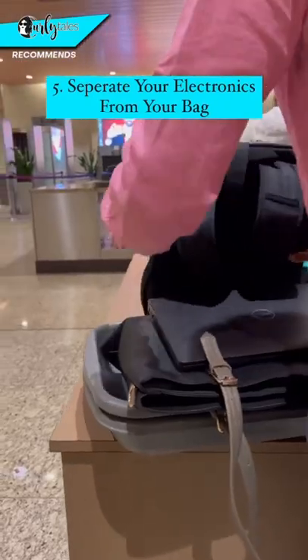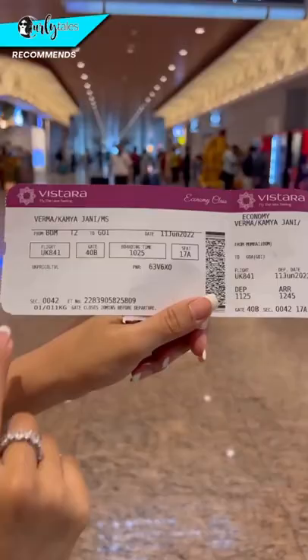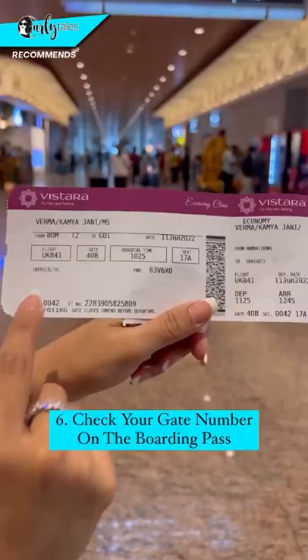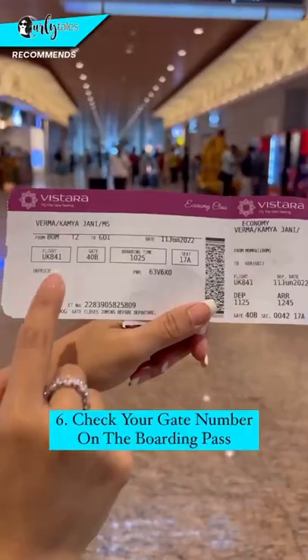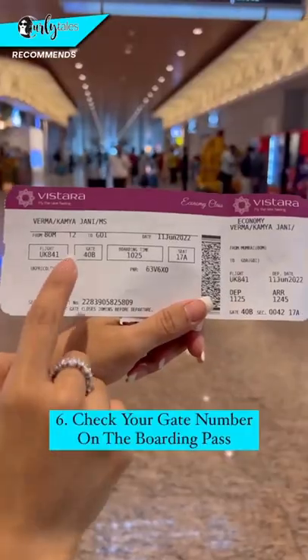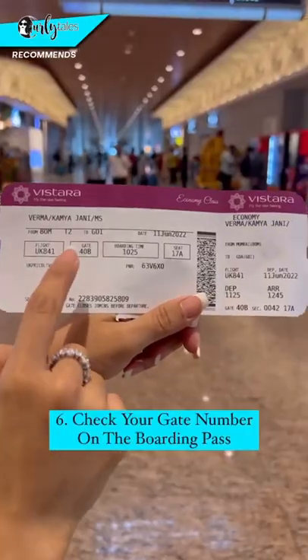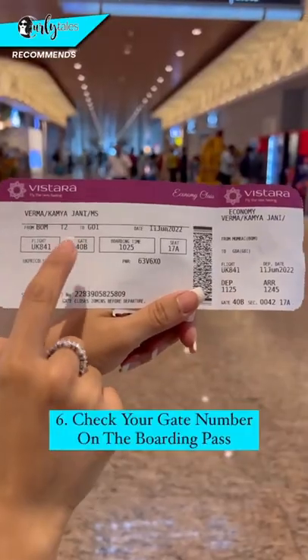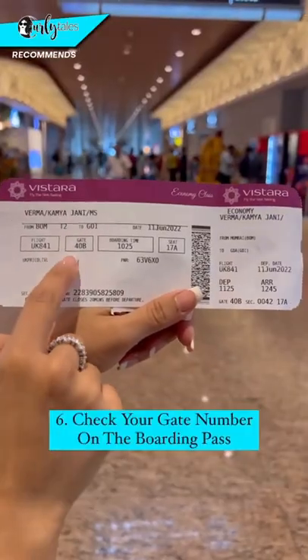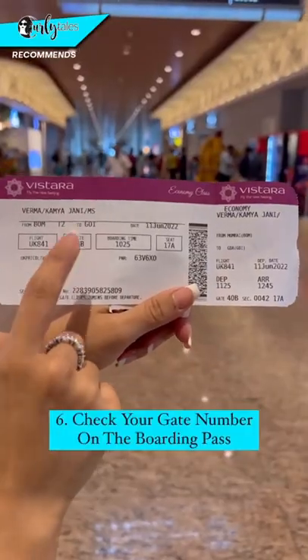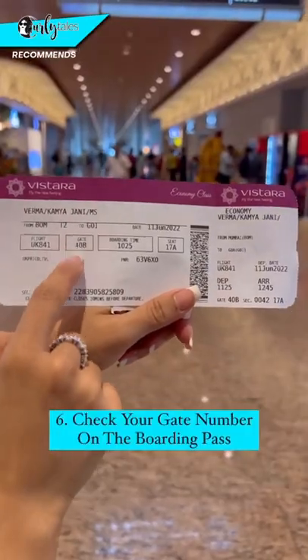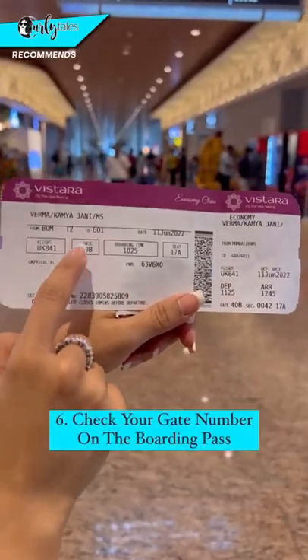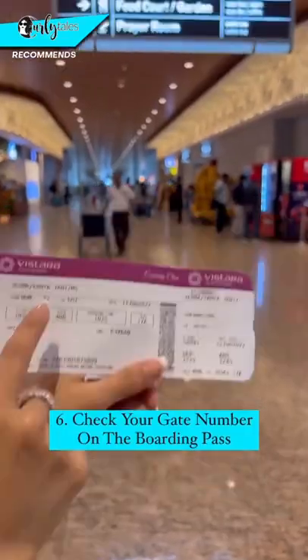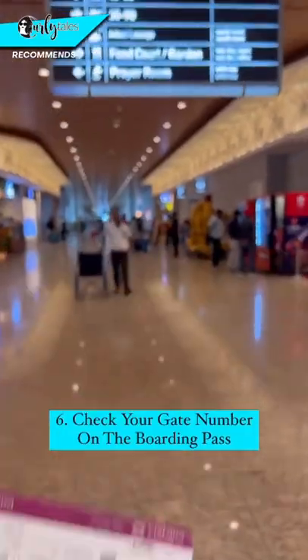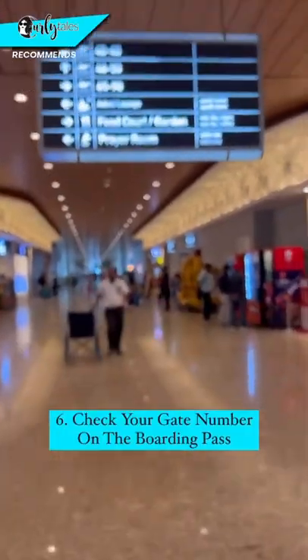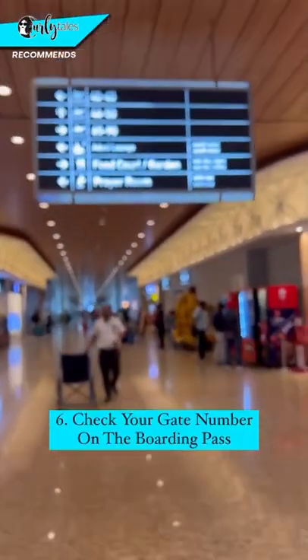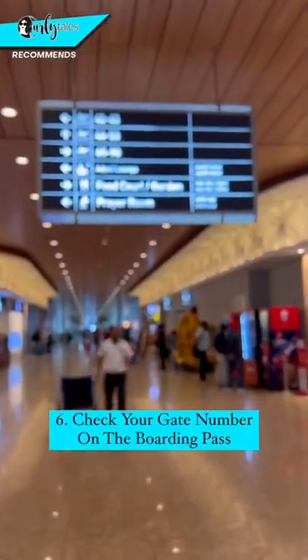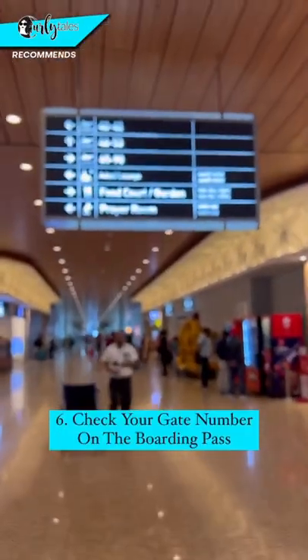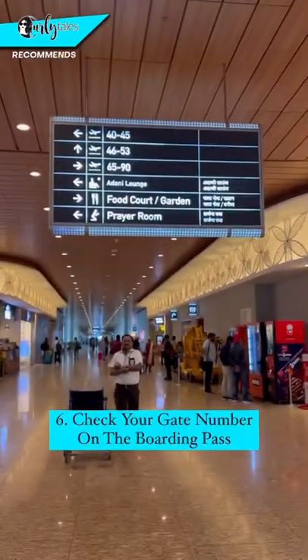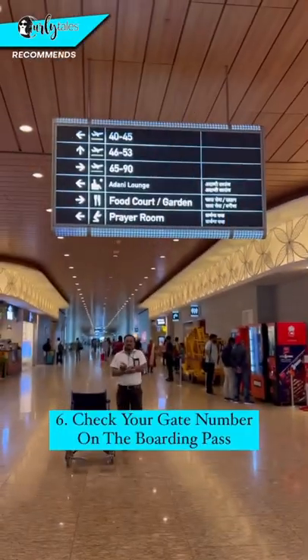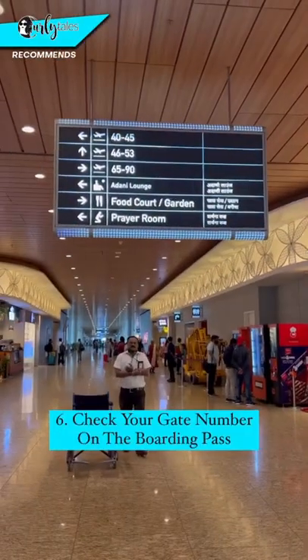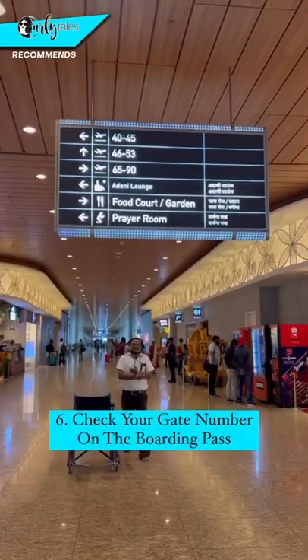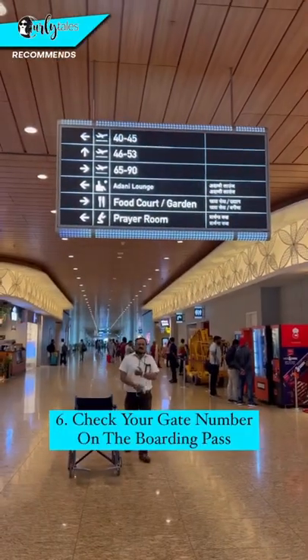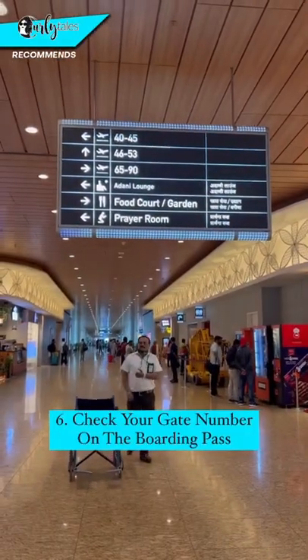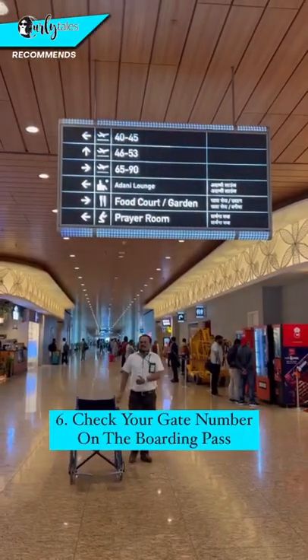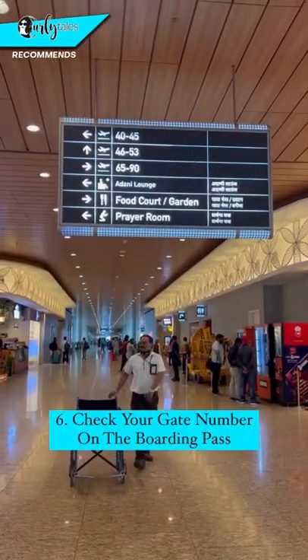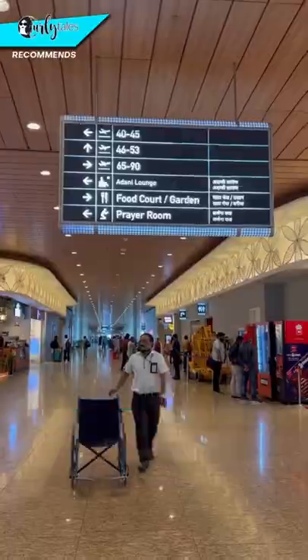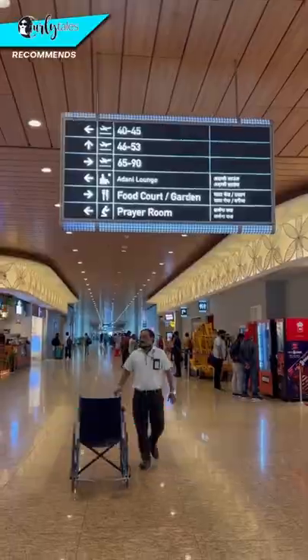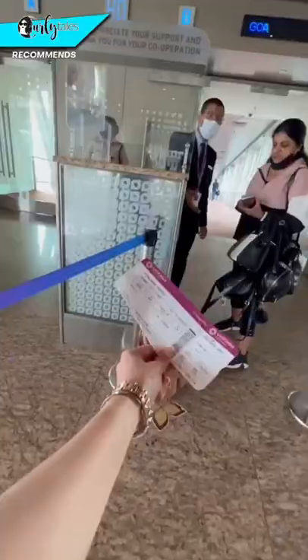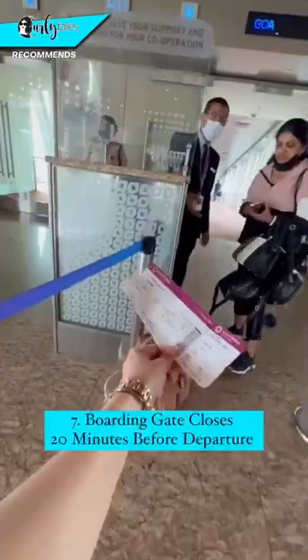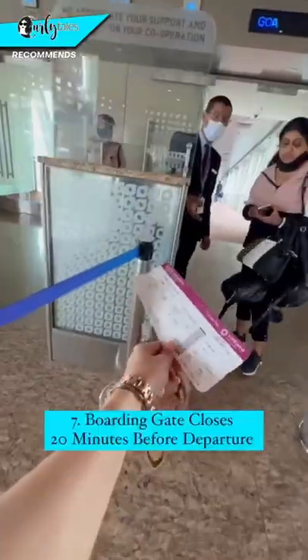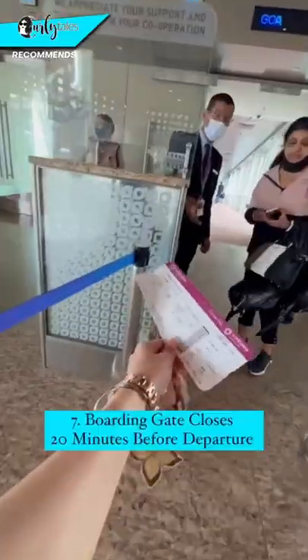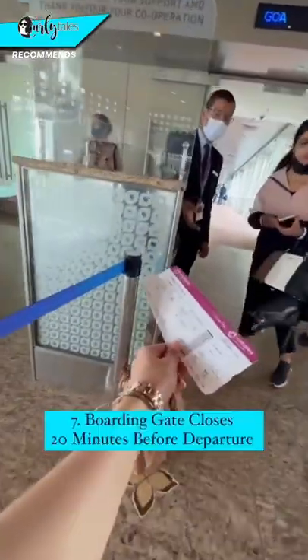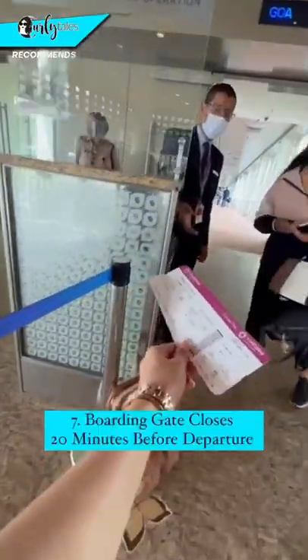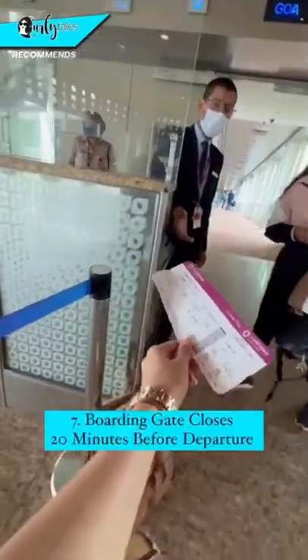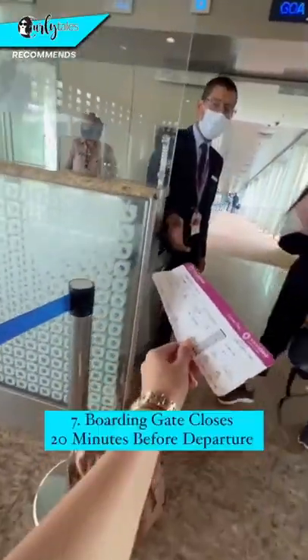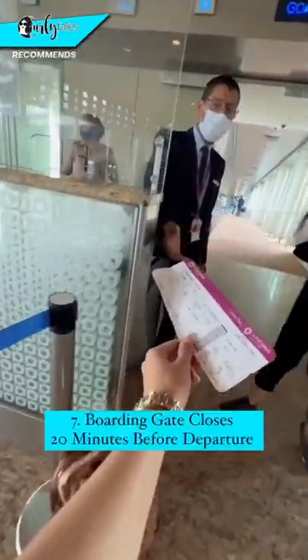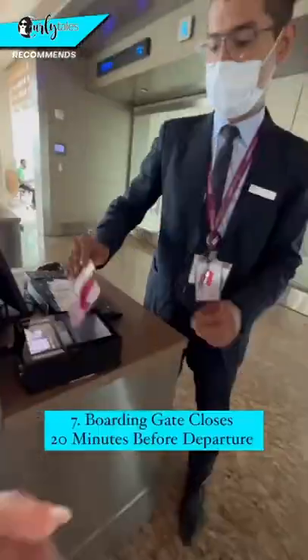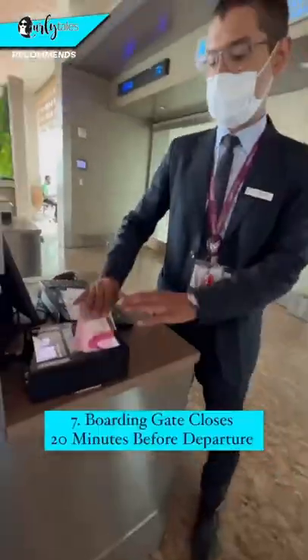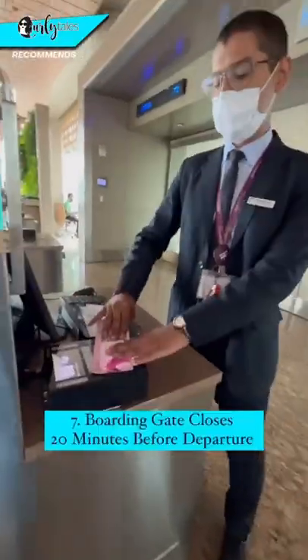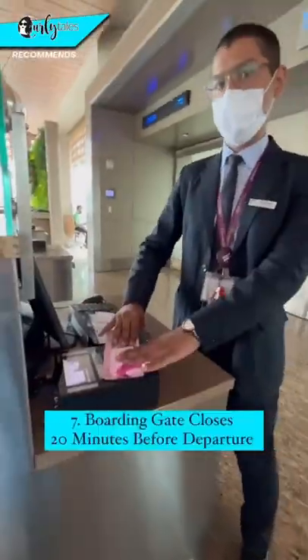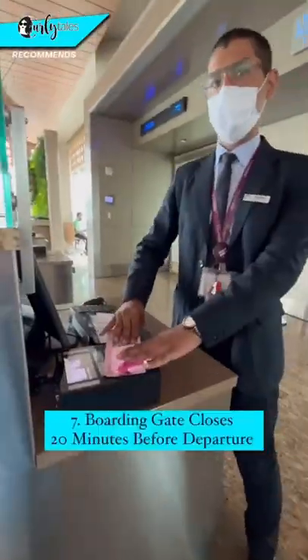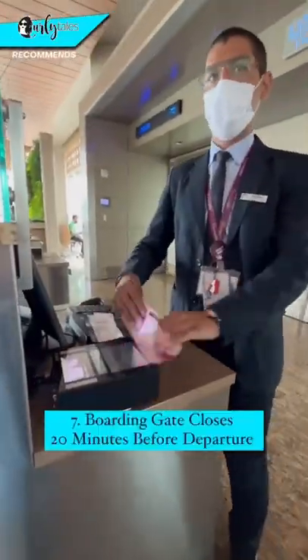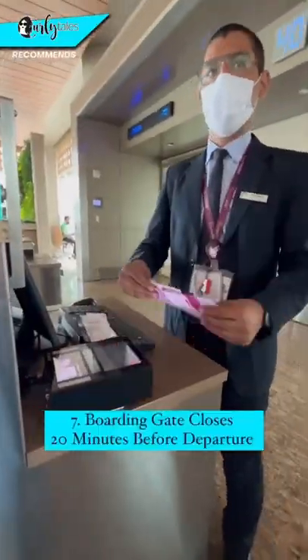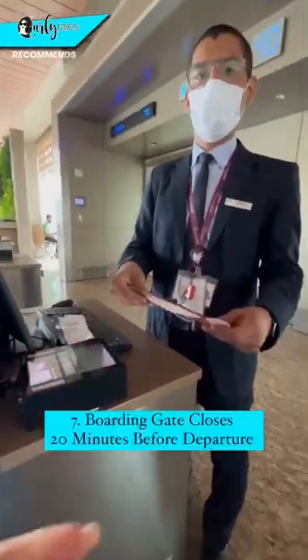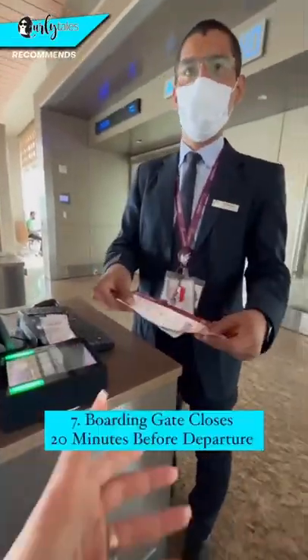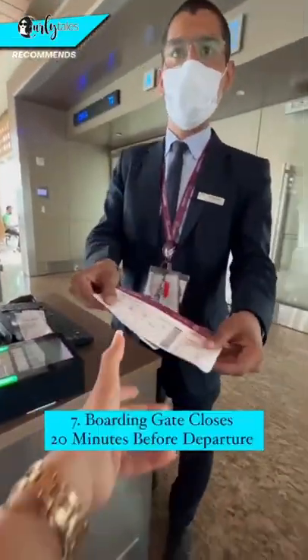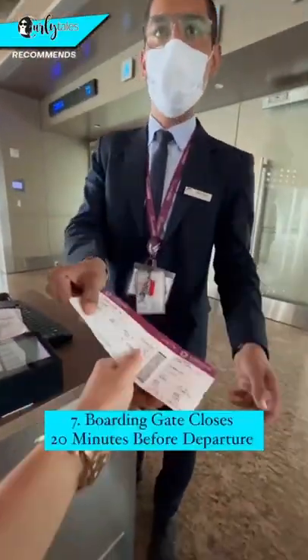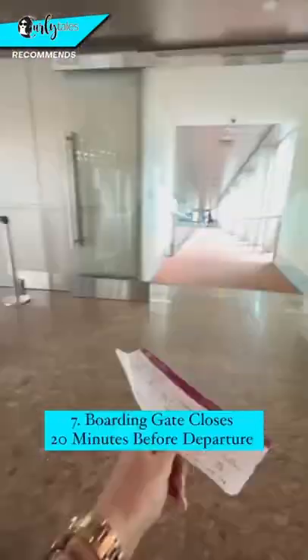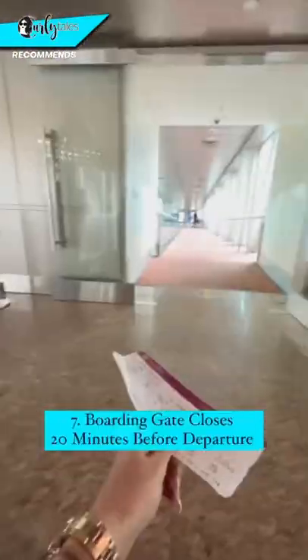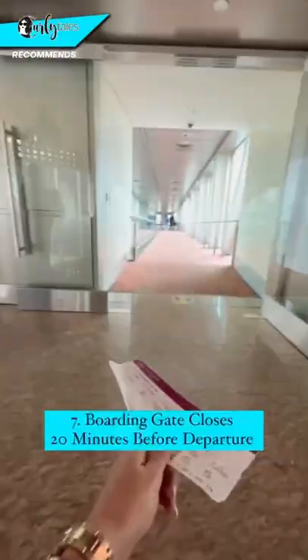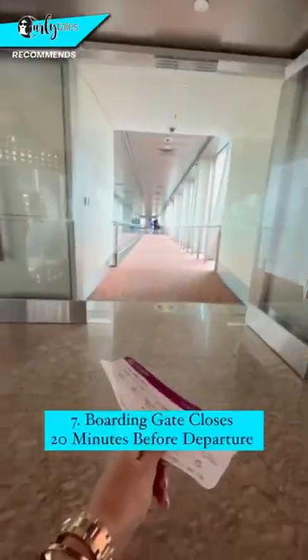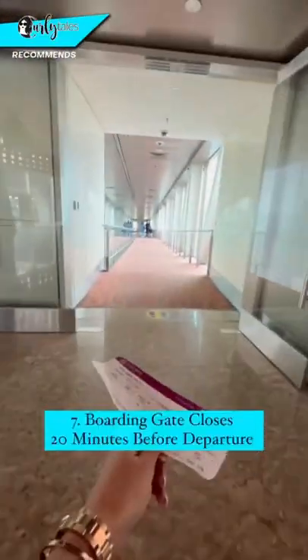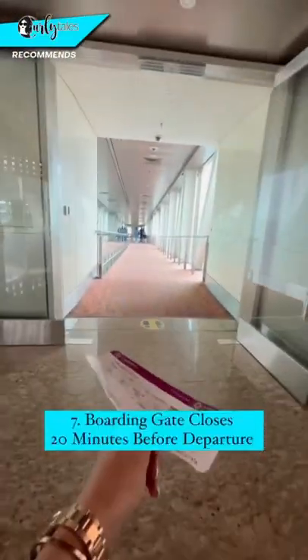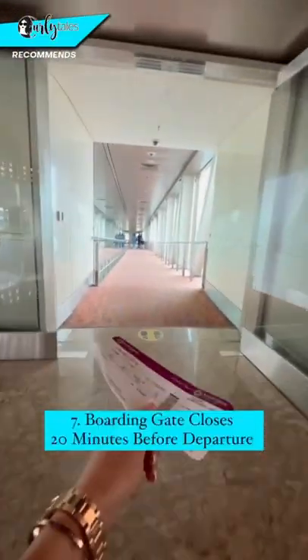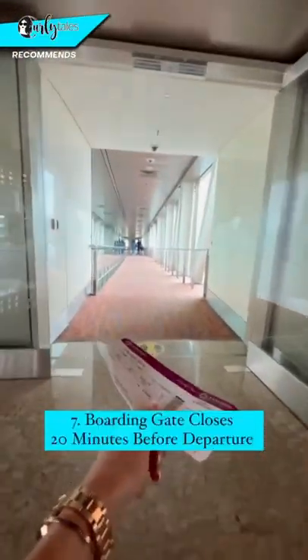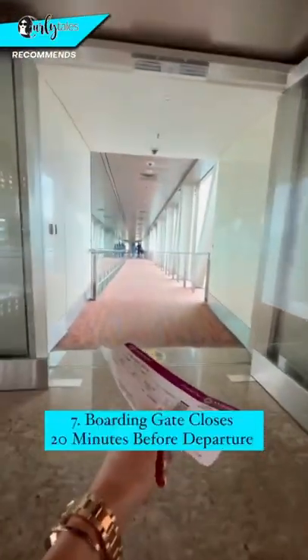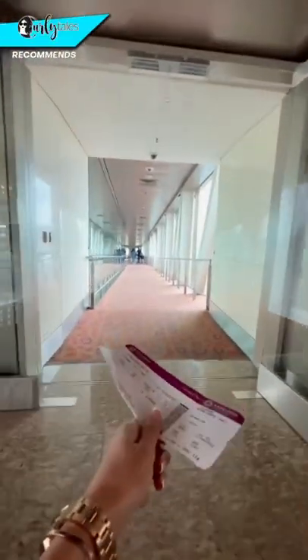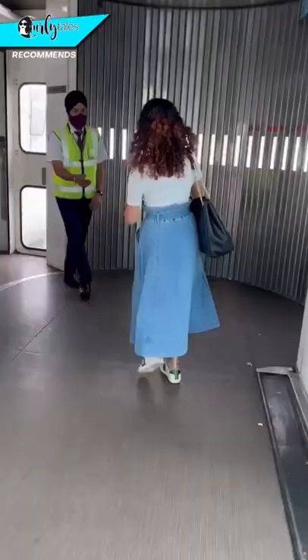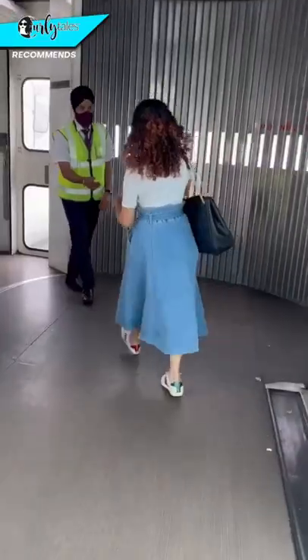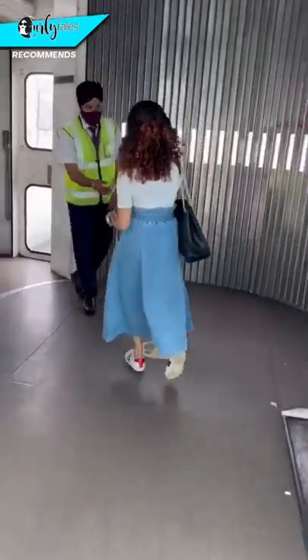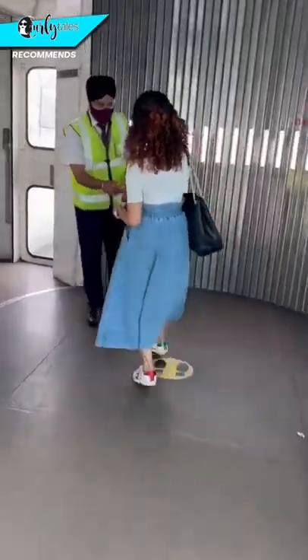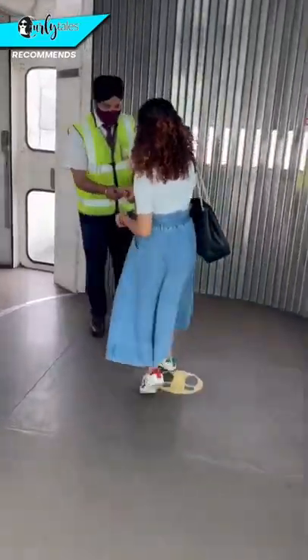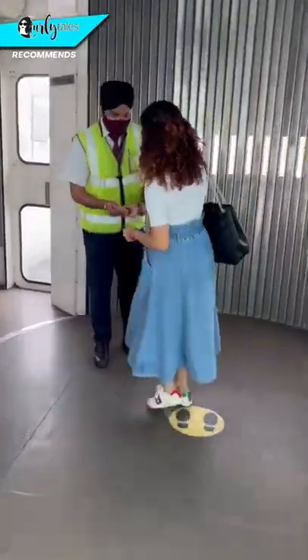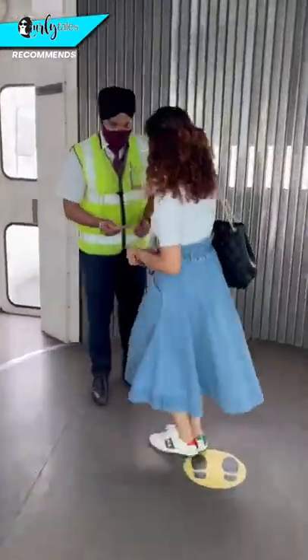Check your gate number on the boarding pass and remember the boarding gate closes 20 minutes before departure. Have a safe flight!